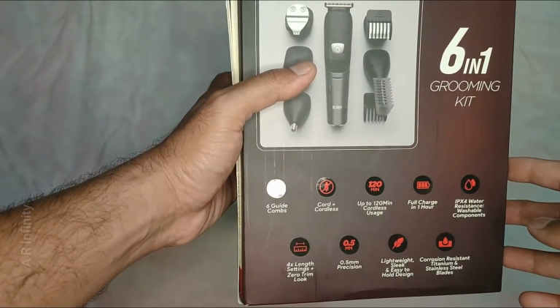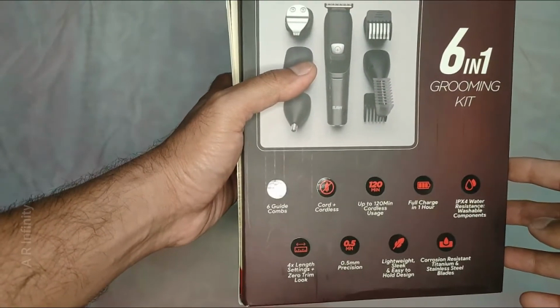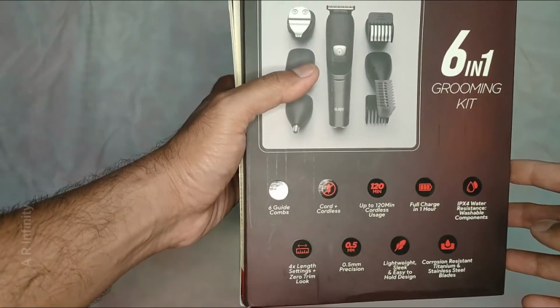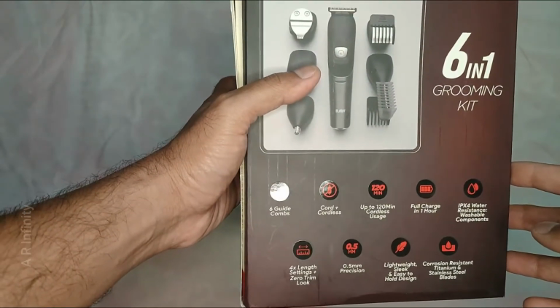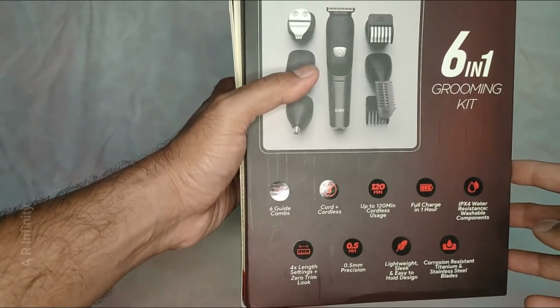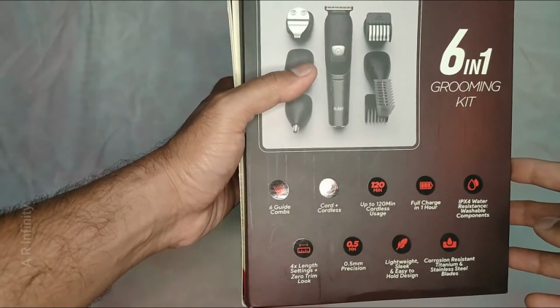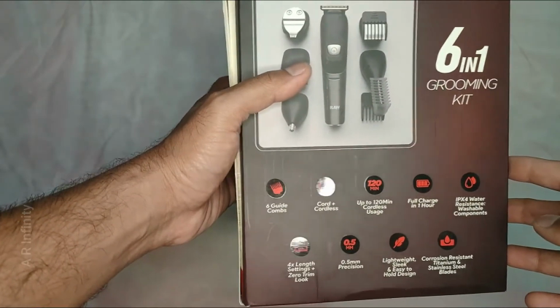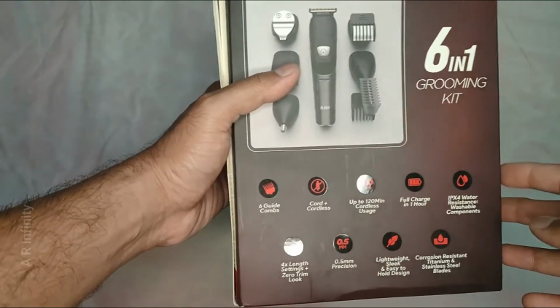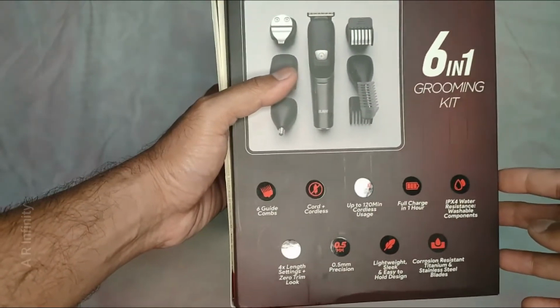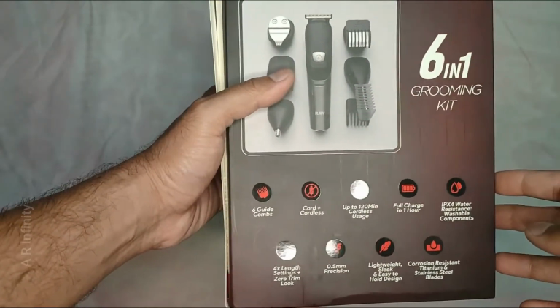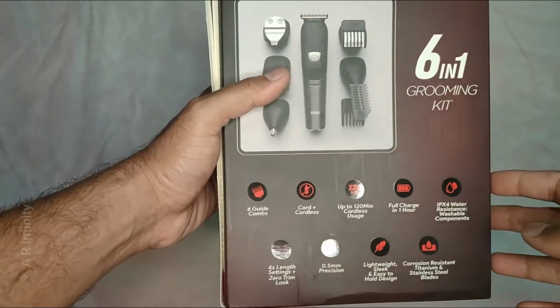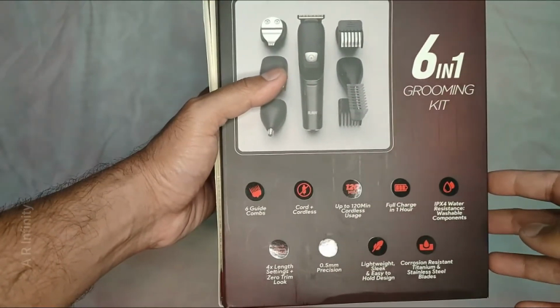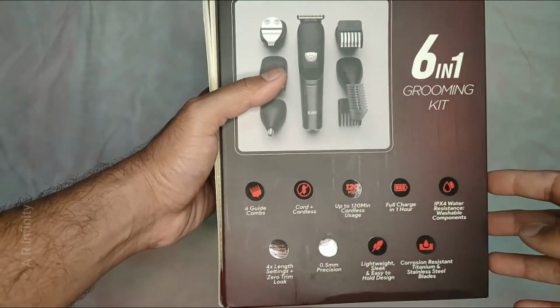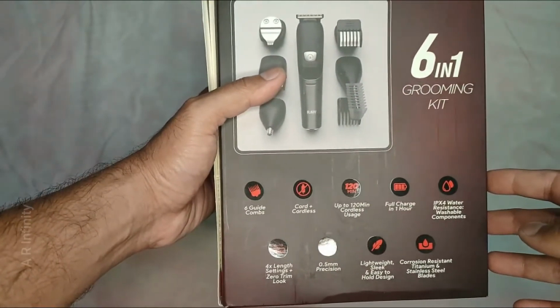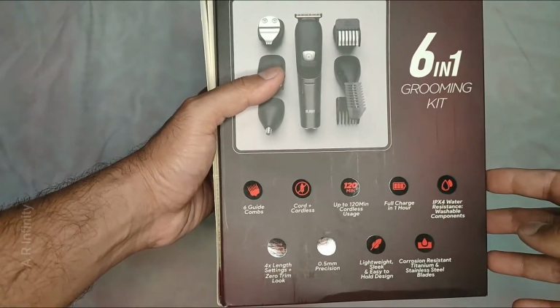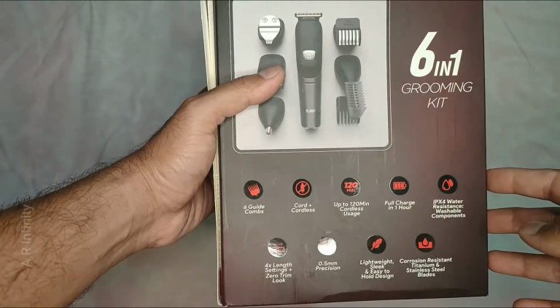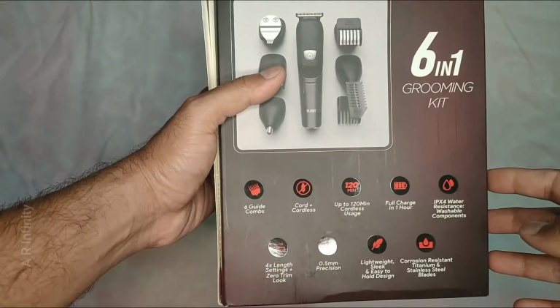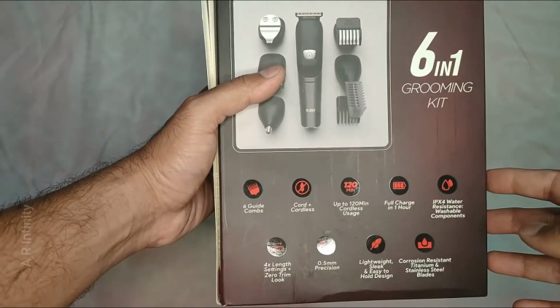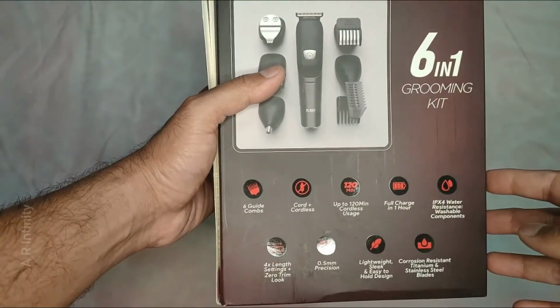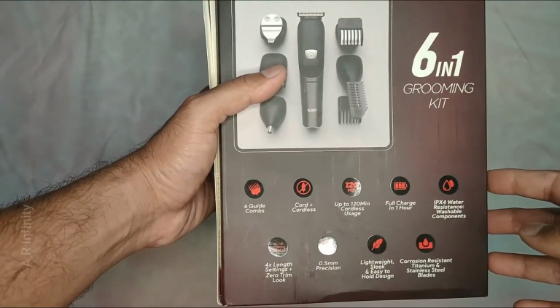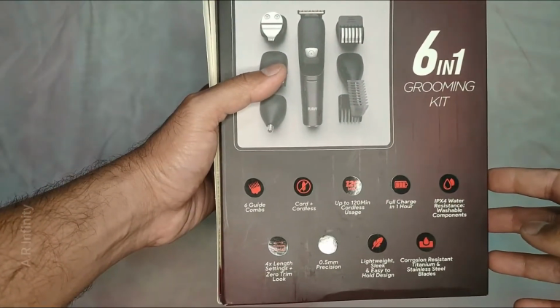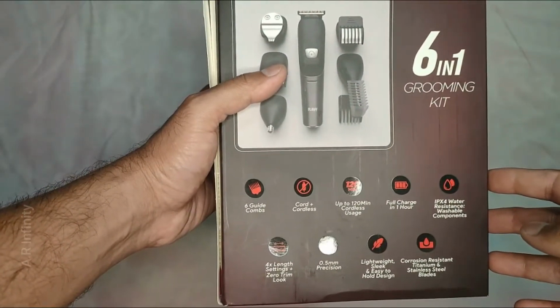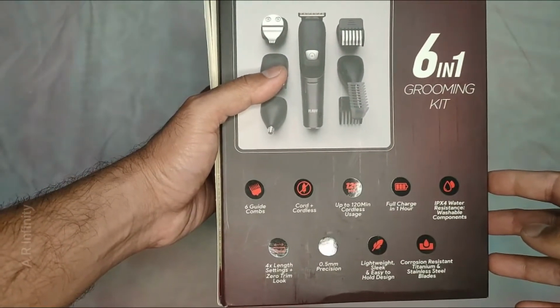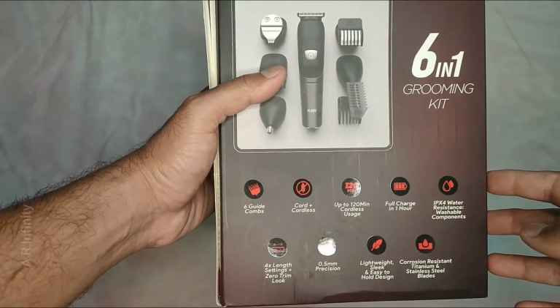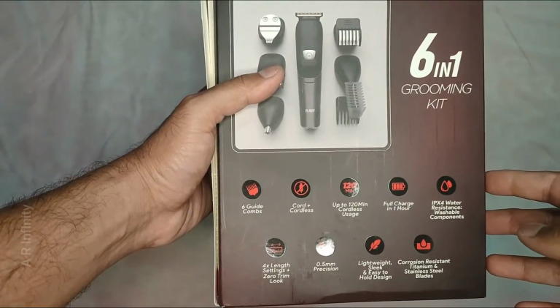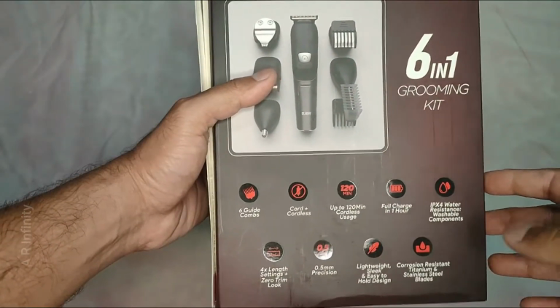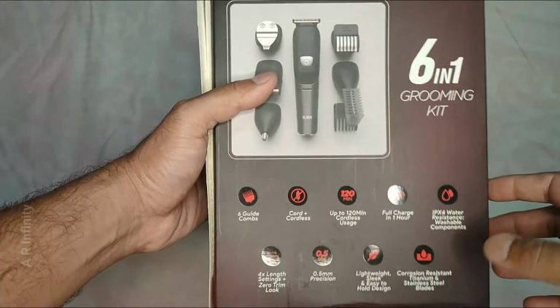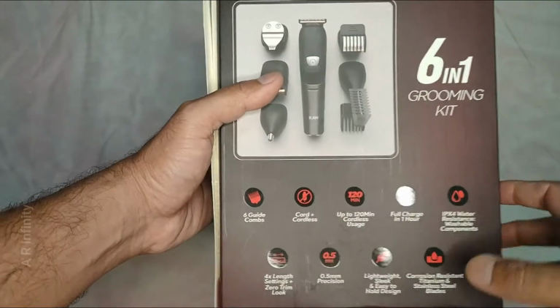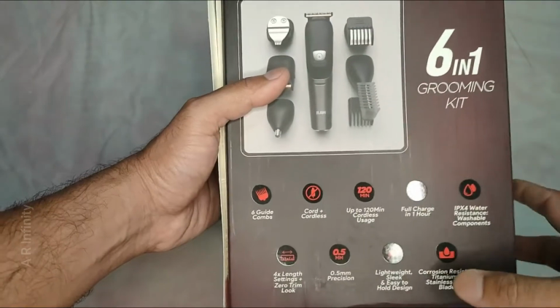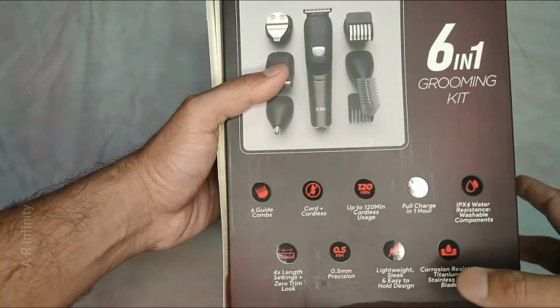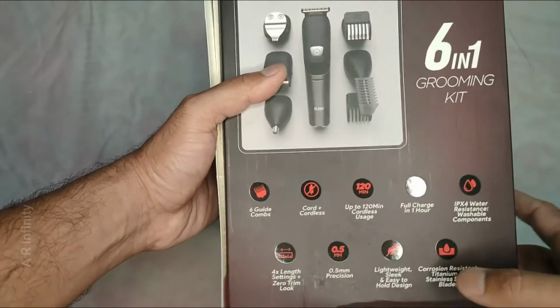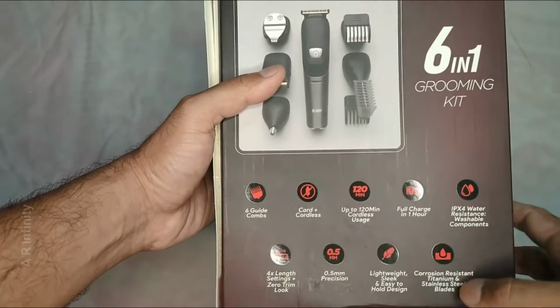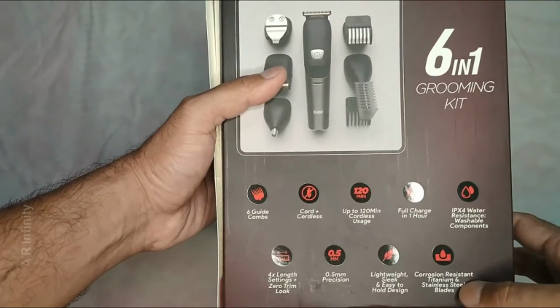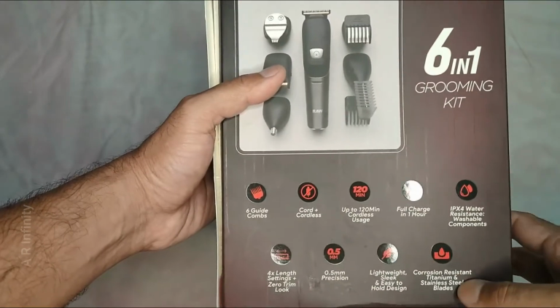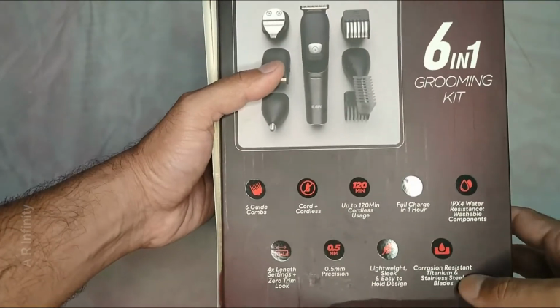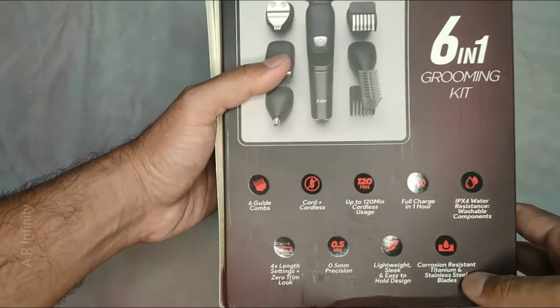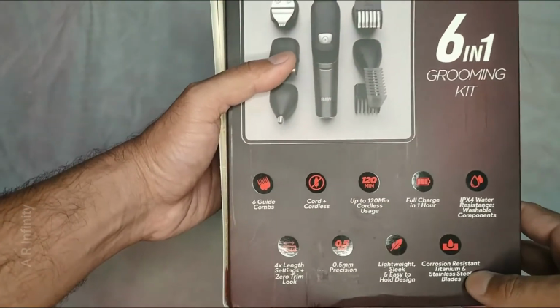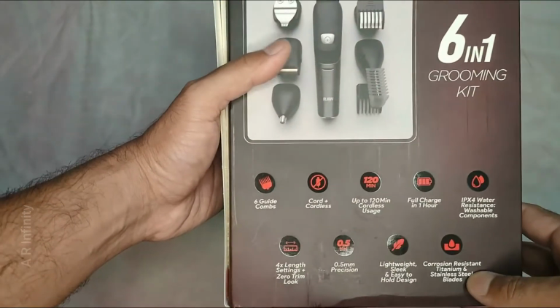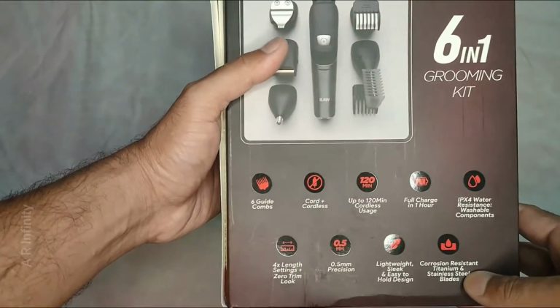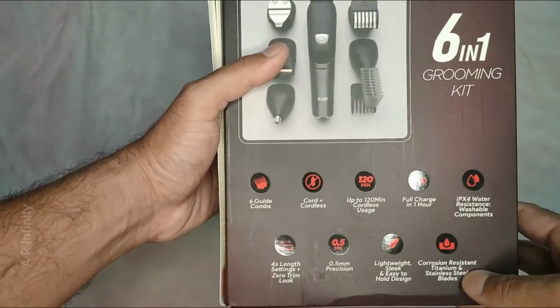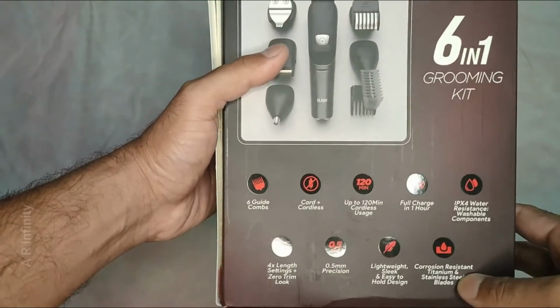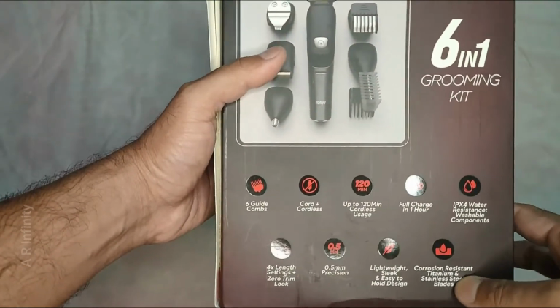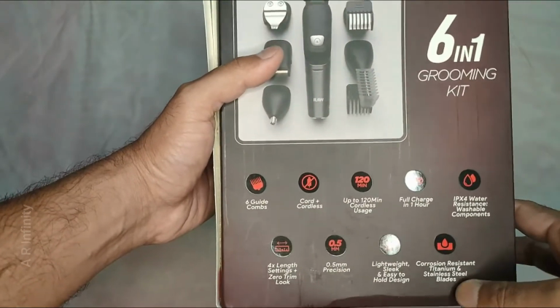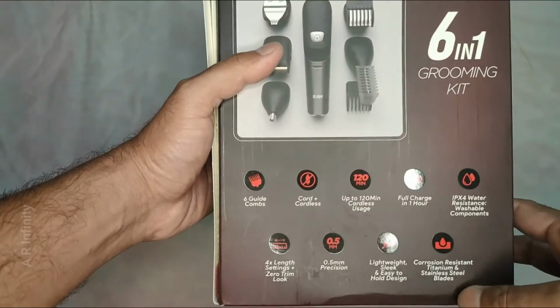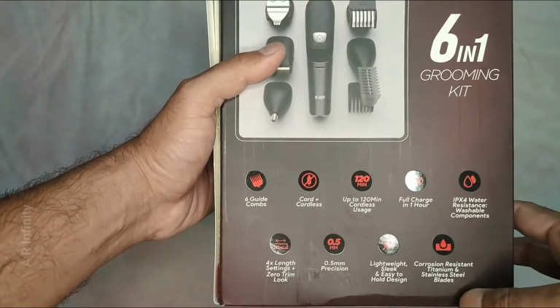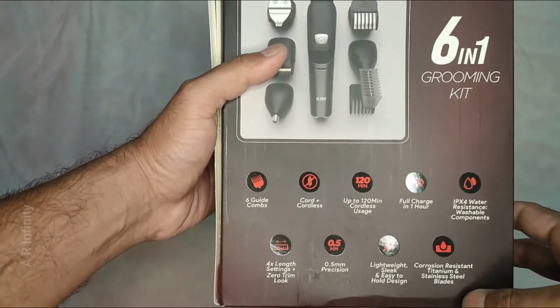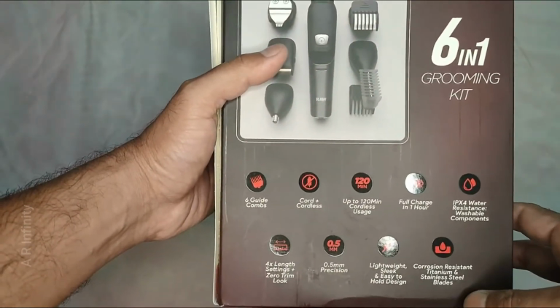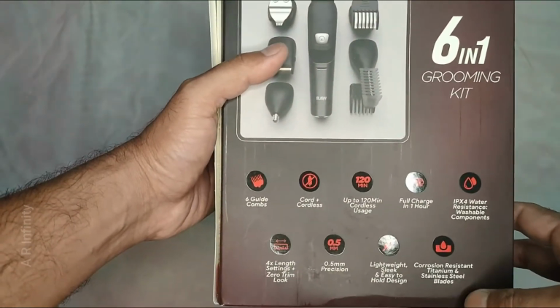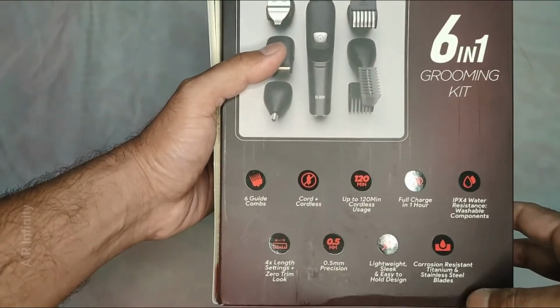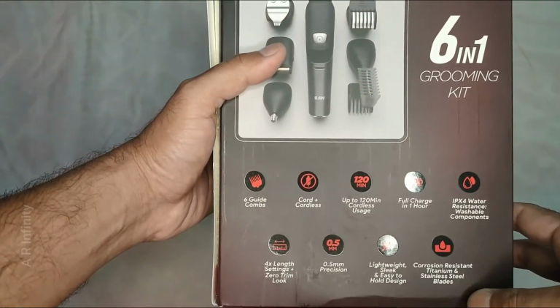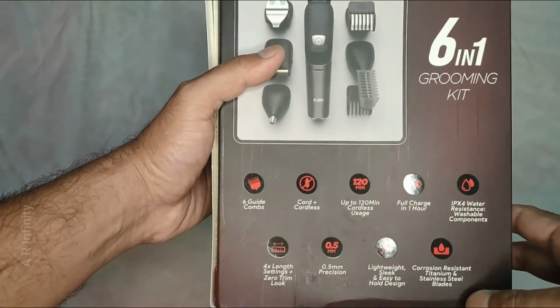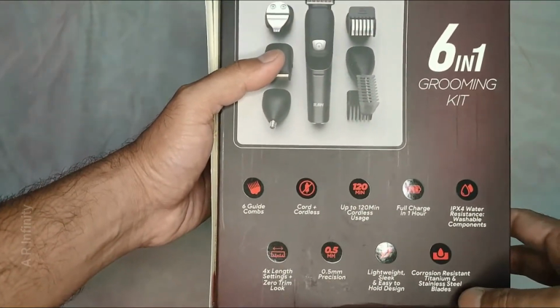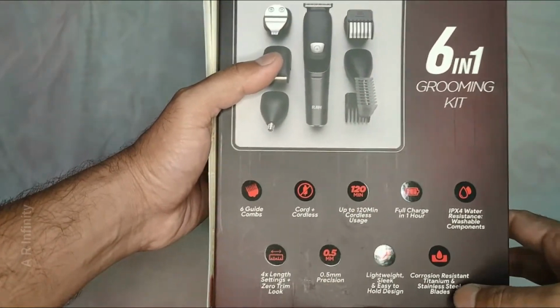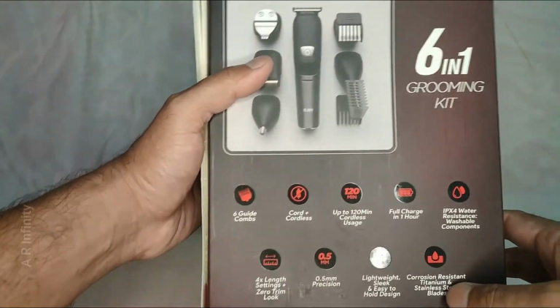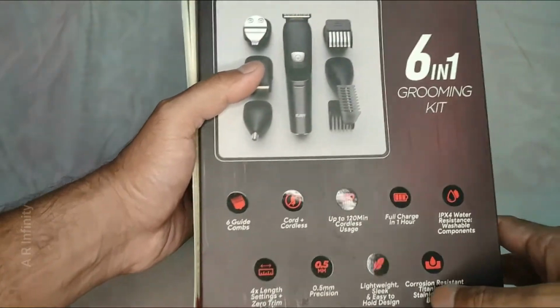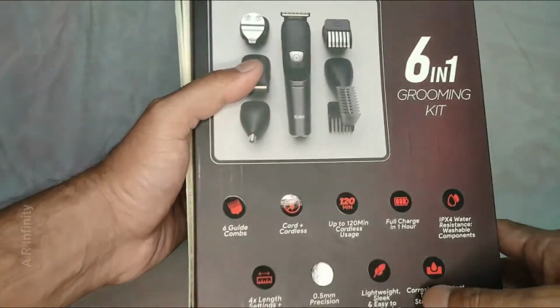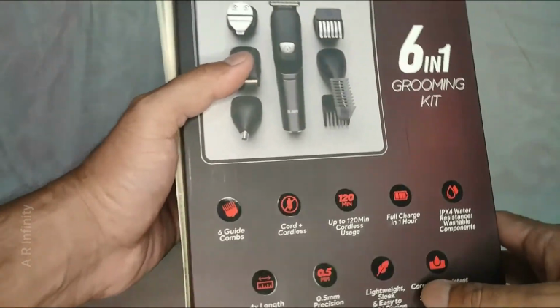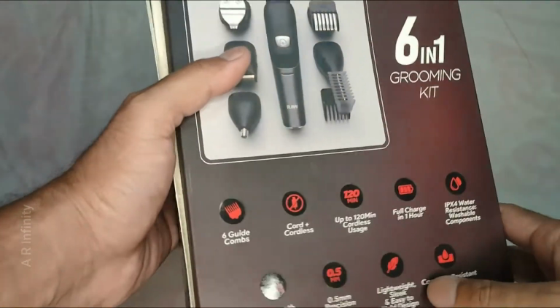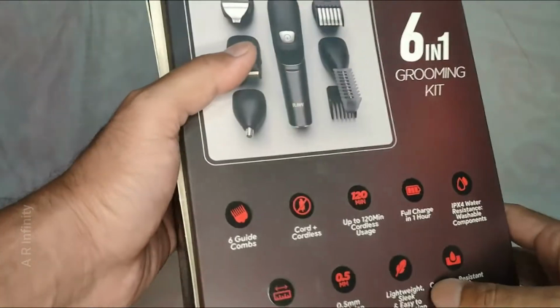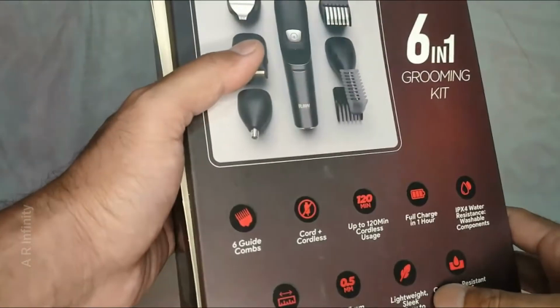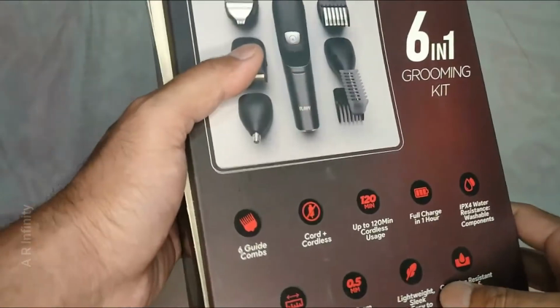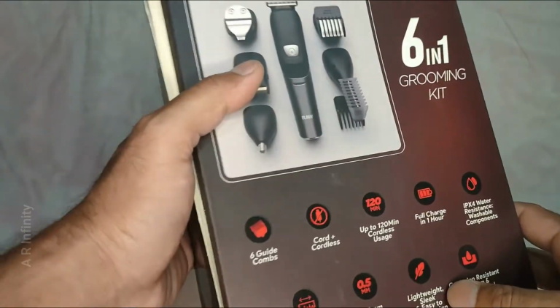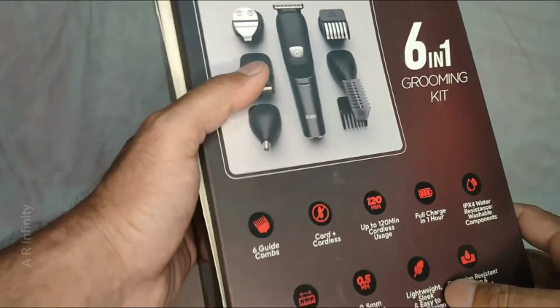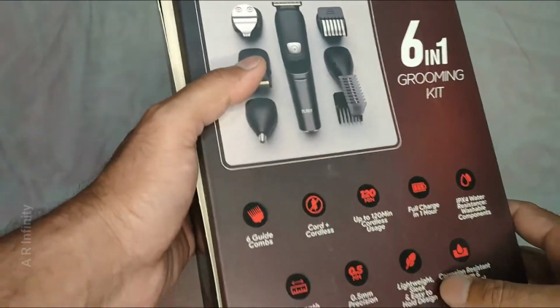It has a lightweight and sleek design with corrosion resistance, featuring titanium and stainless steel blades.